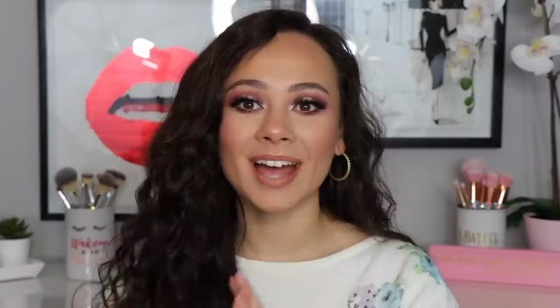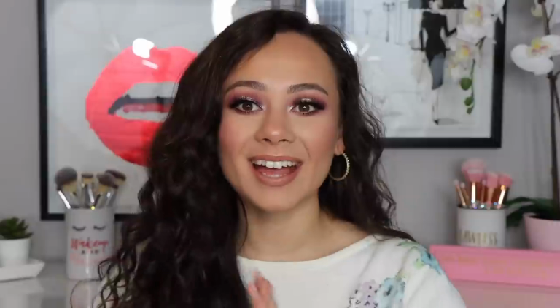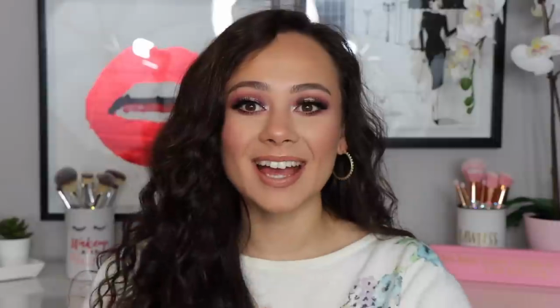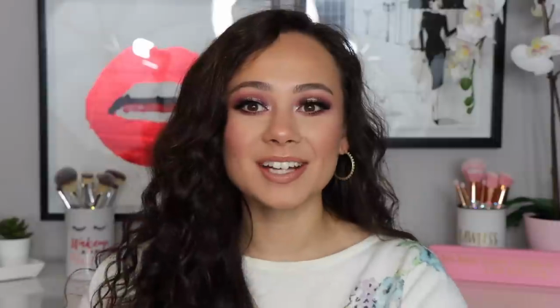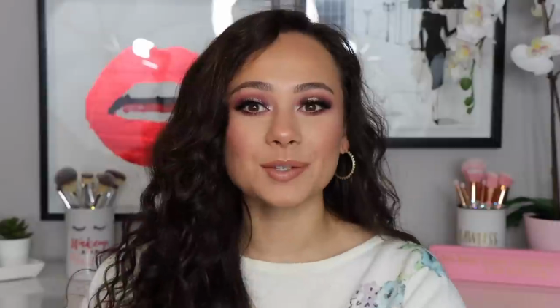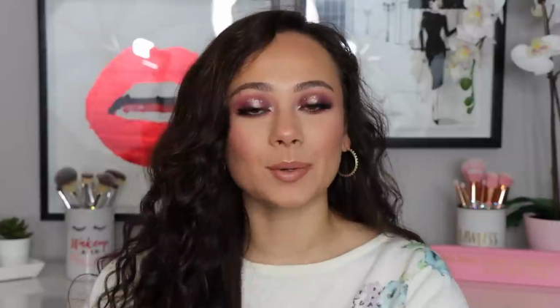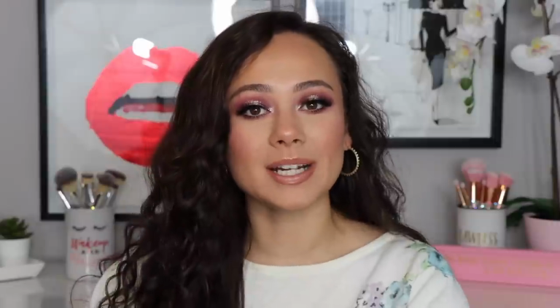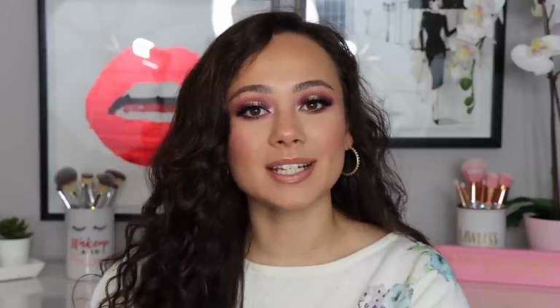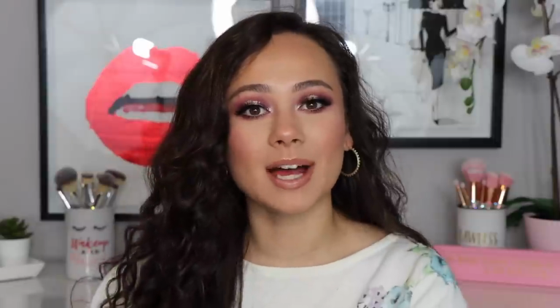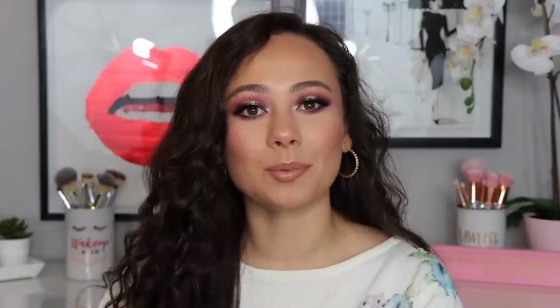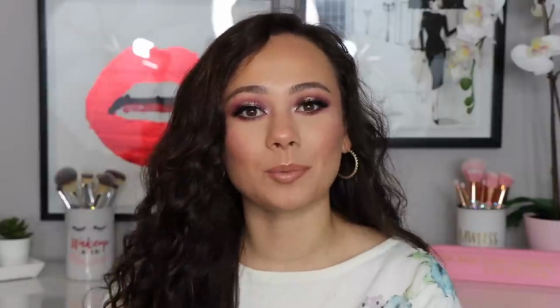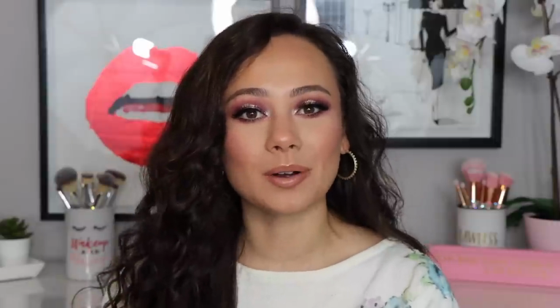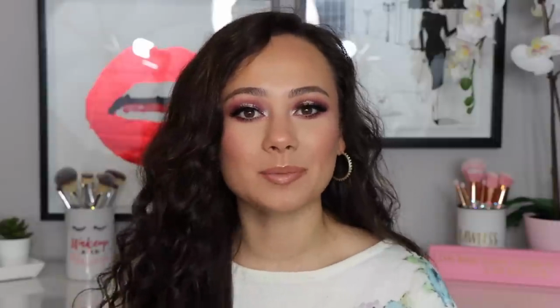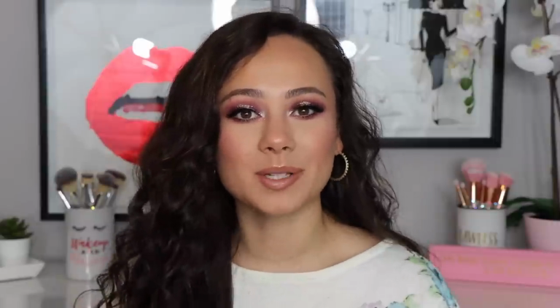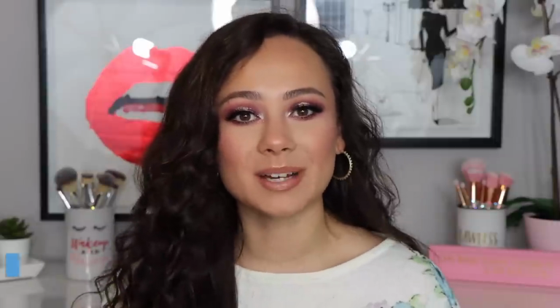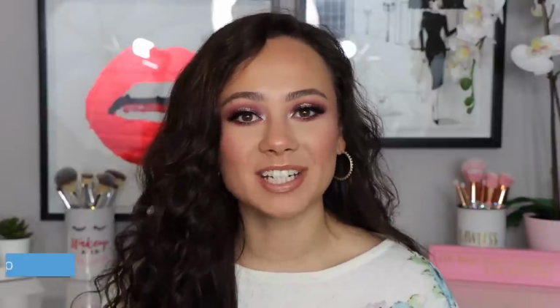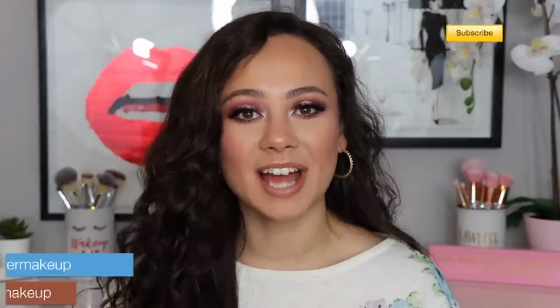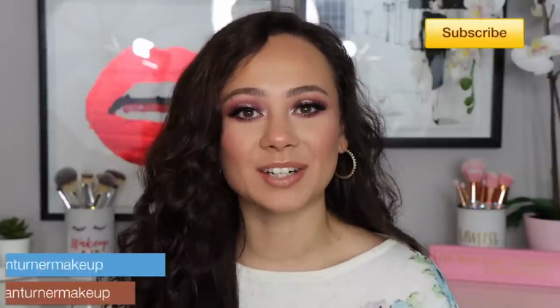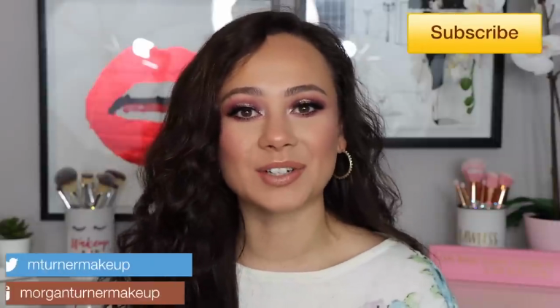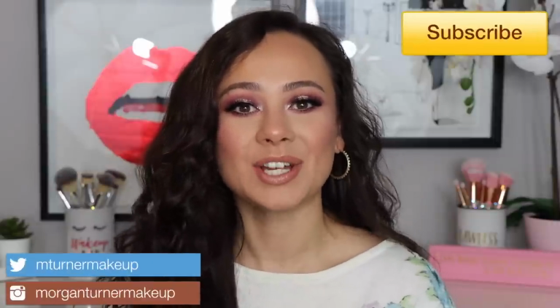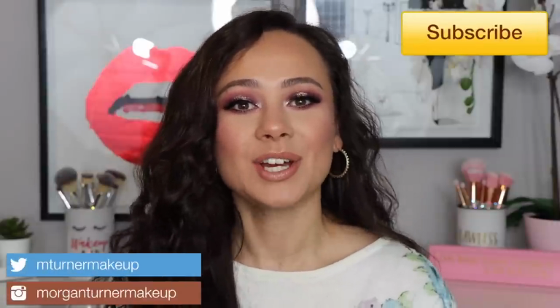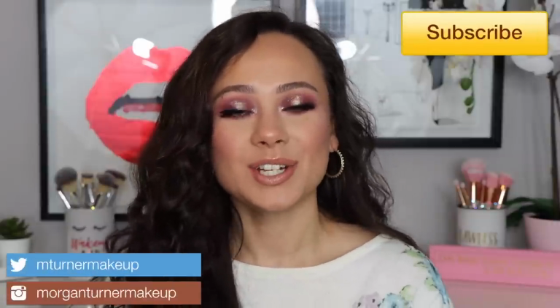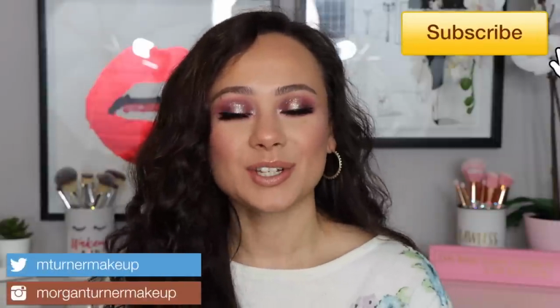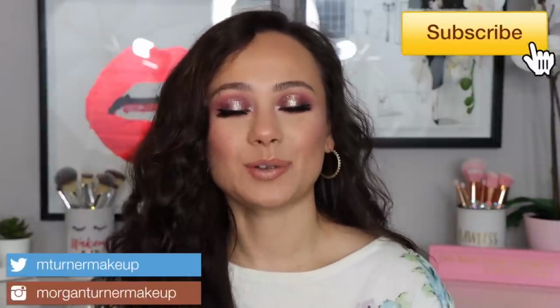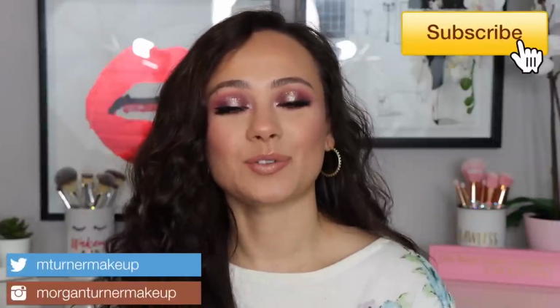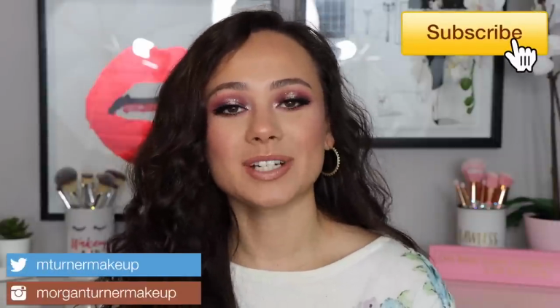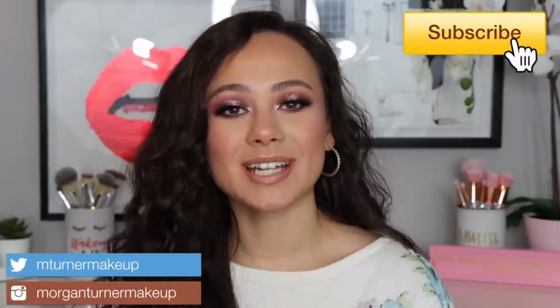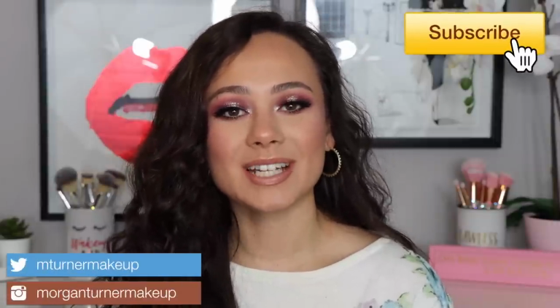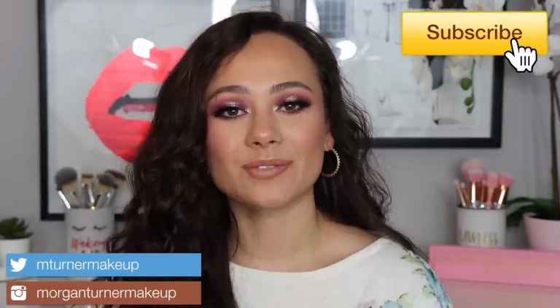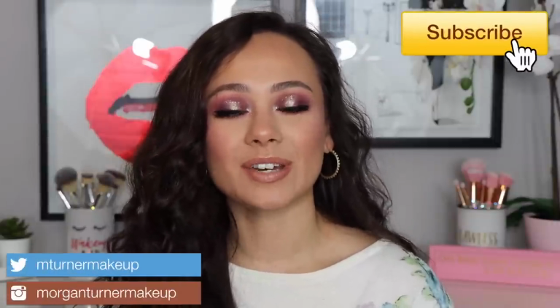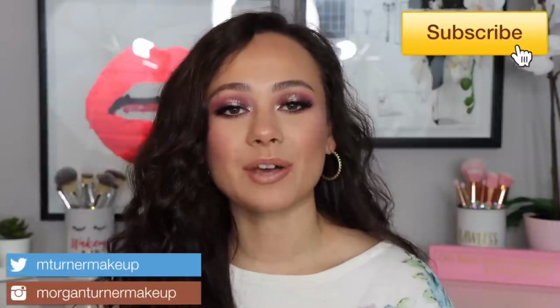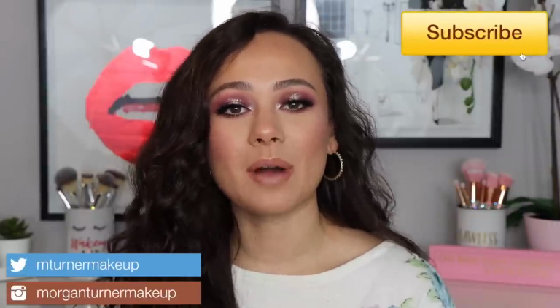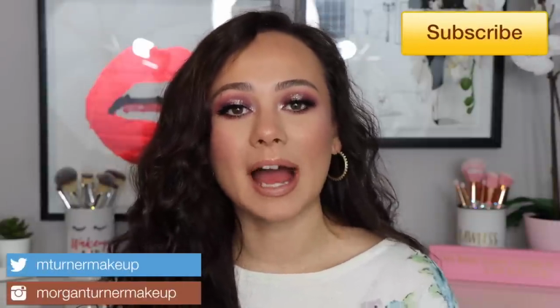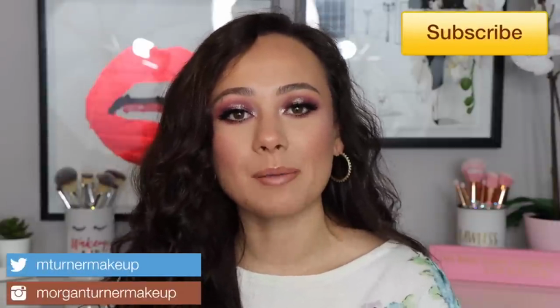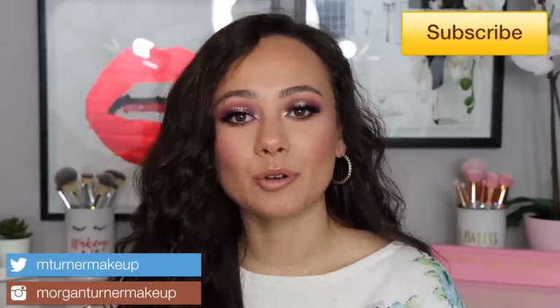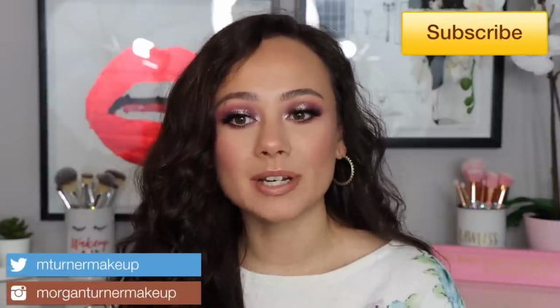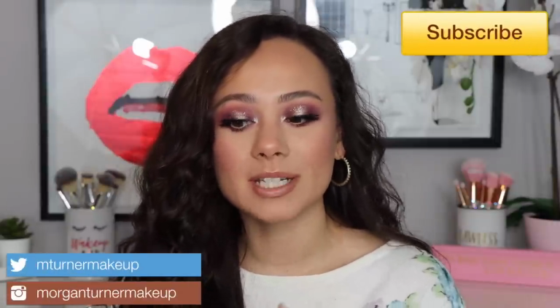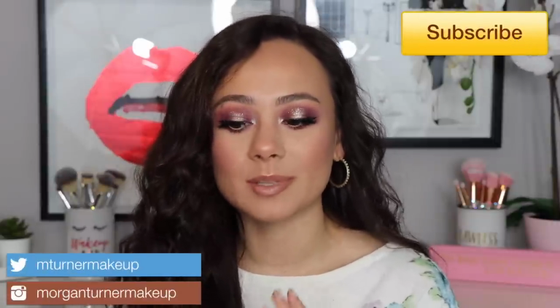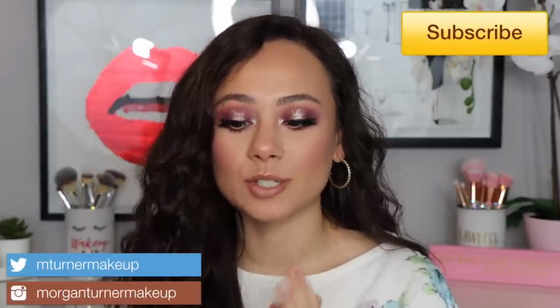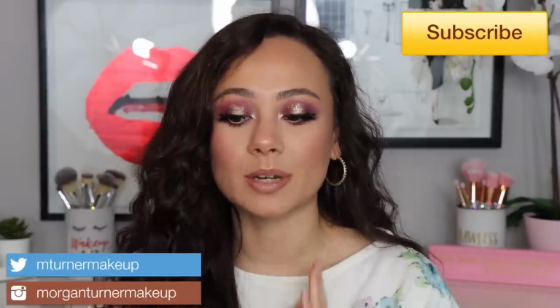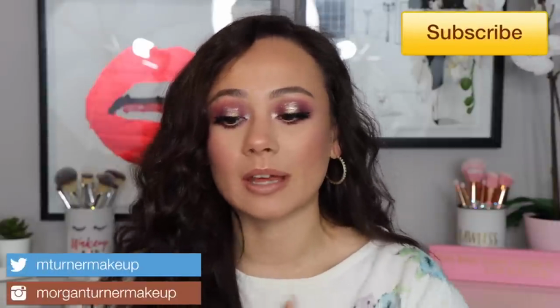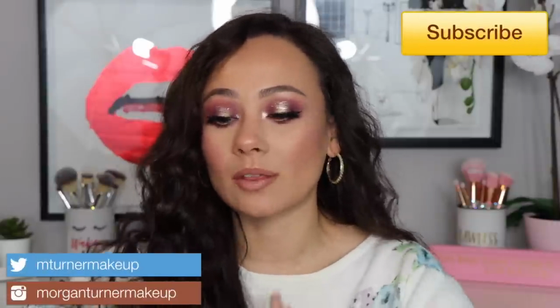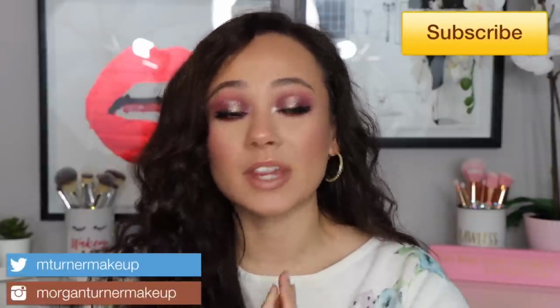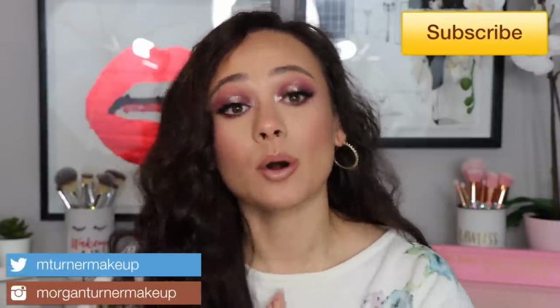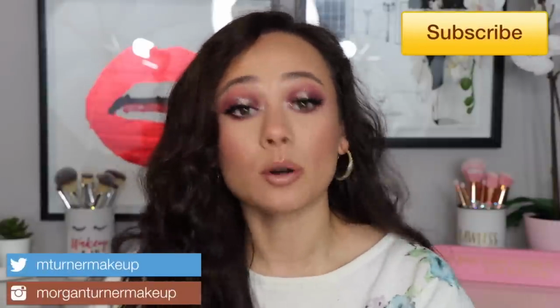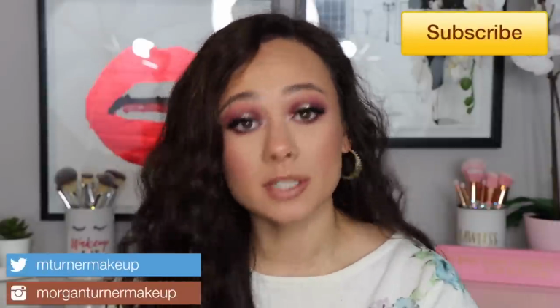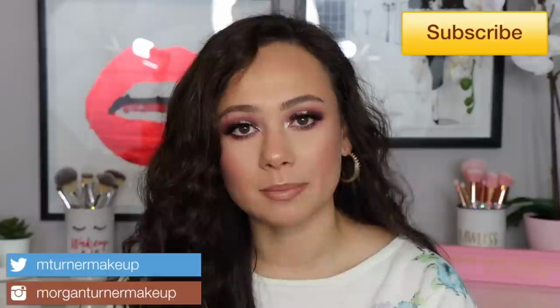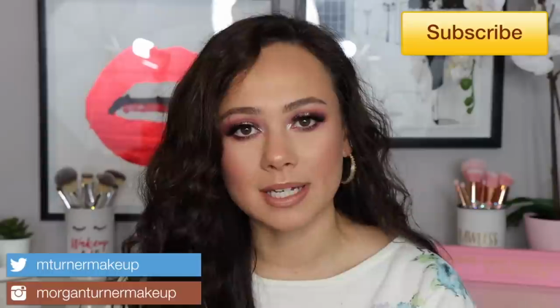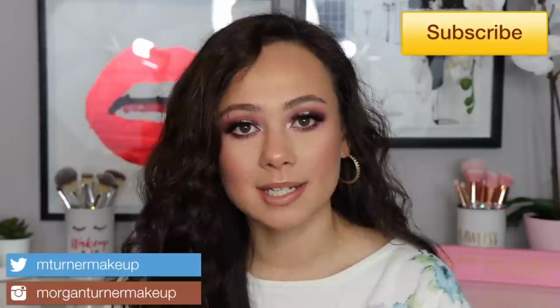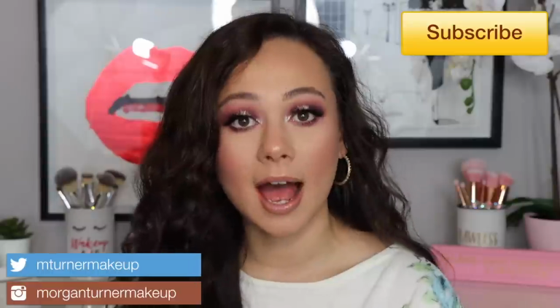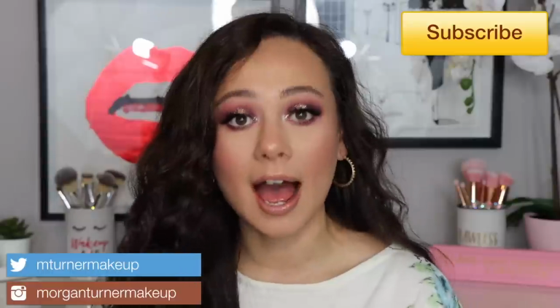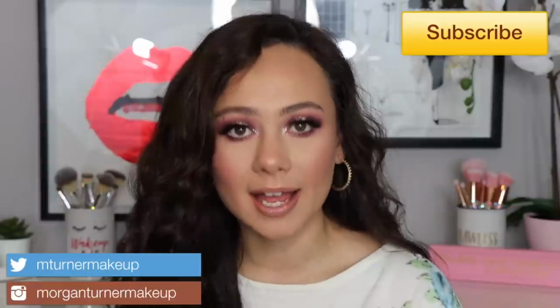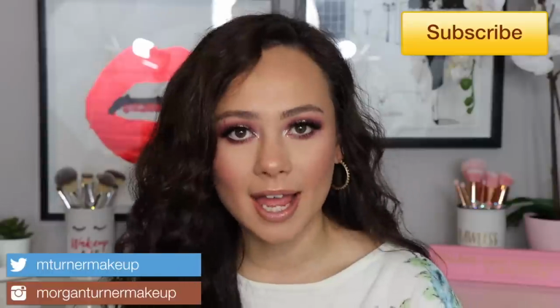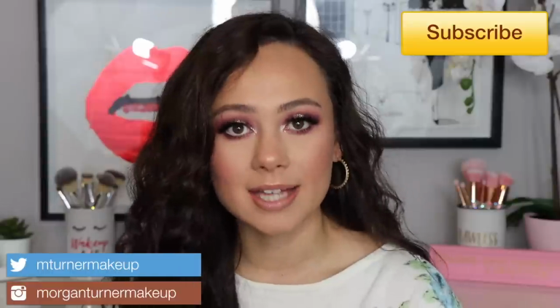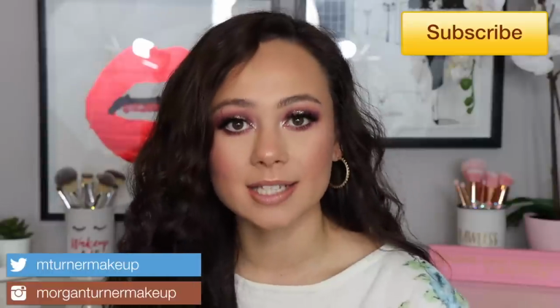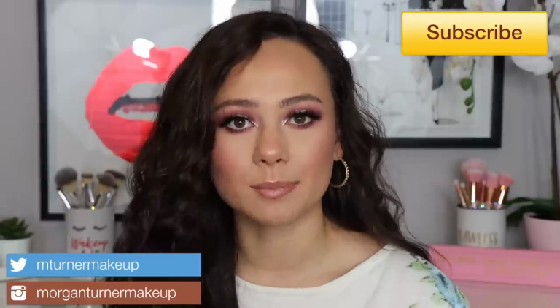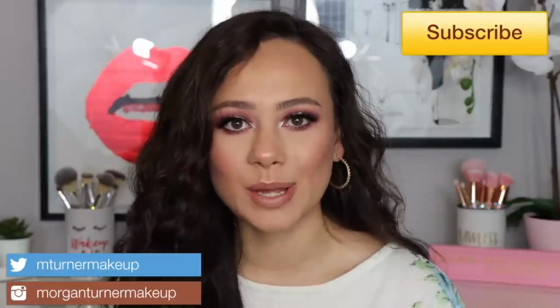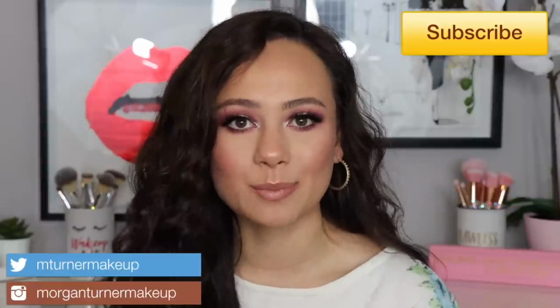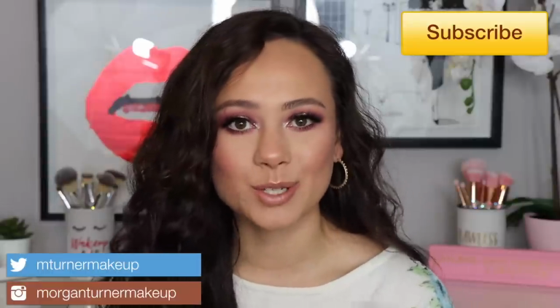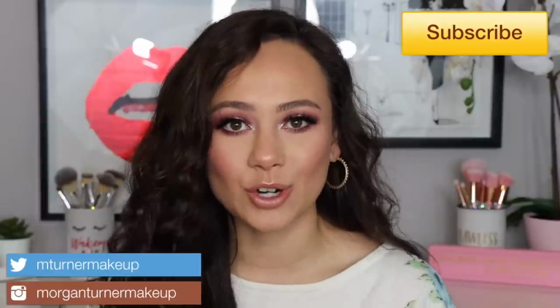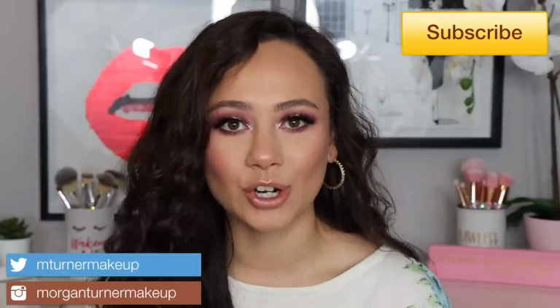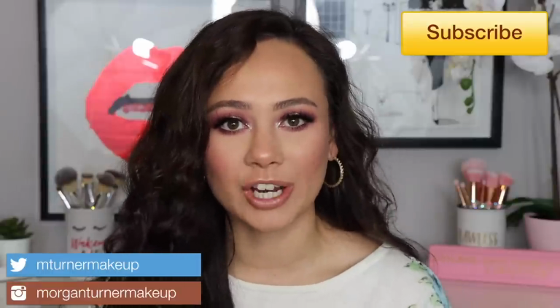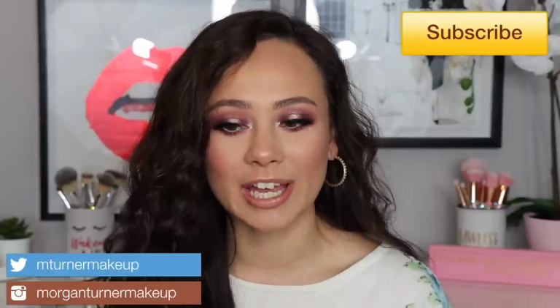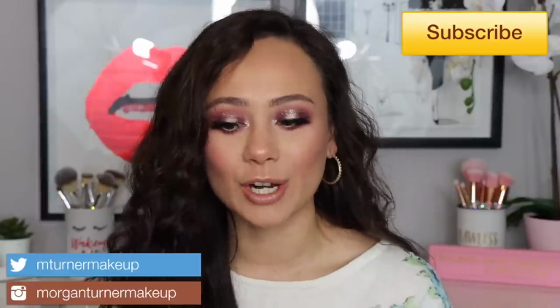Hi guys, what is up? Welcome to my channel. For today's video, I'm going to be doing the ultimate high-end makeup starter kit.